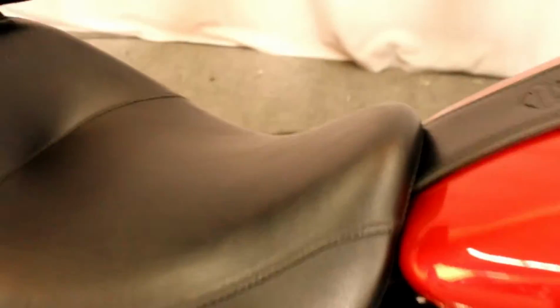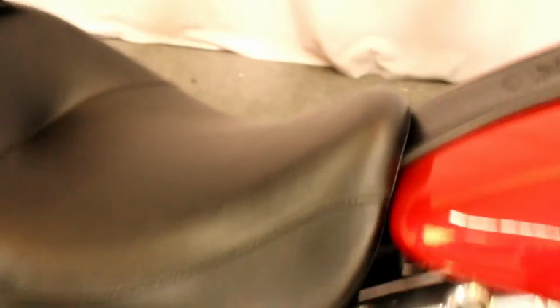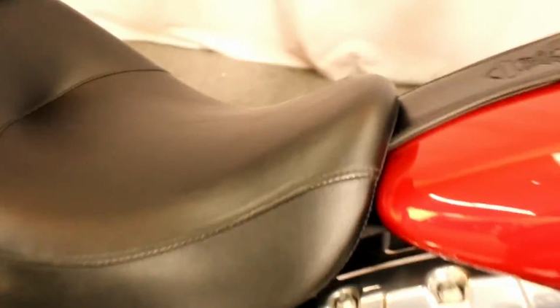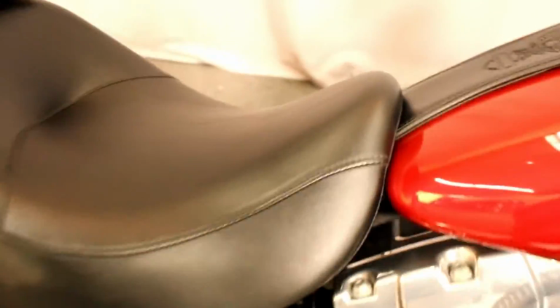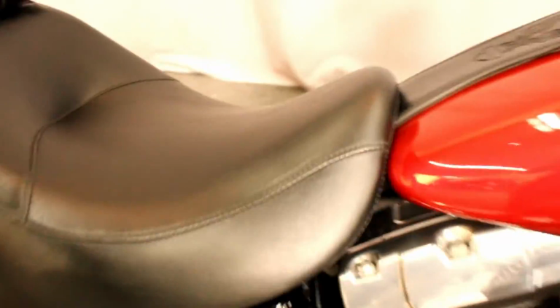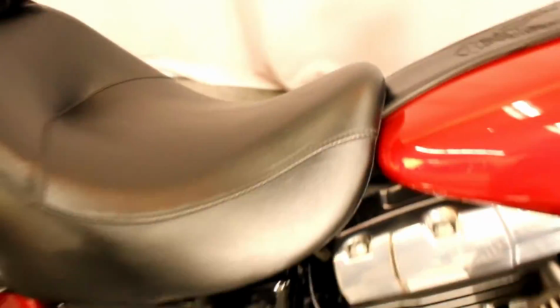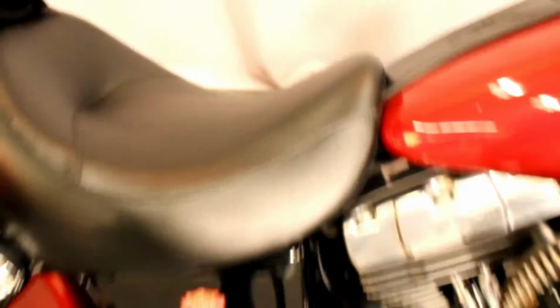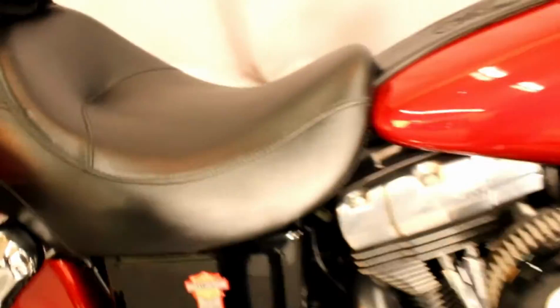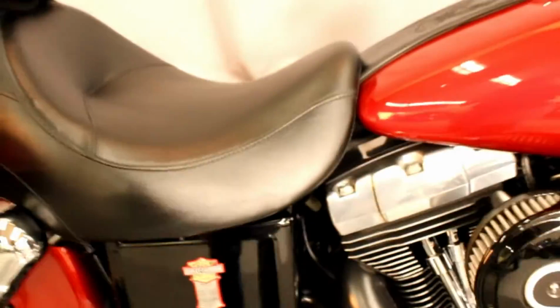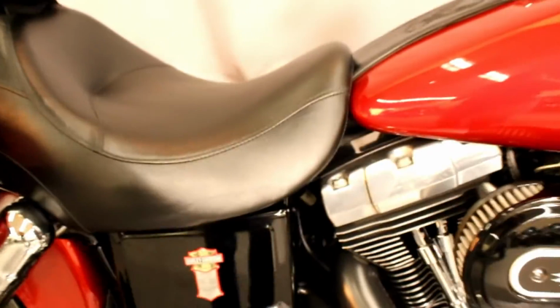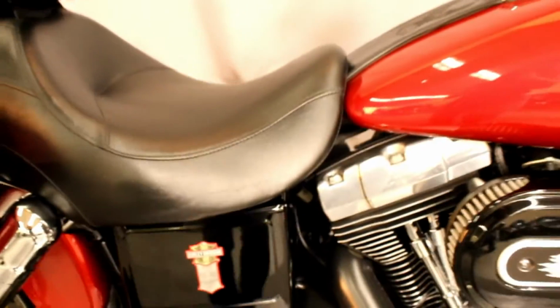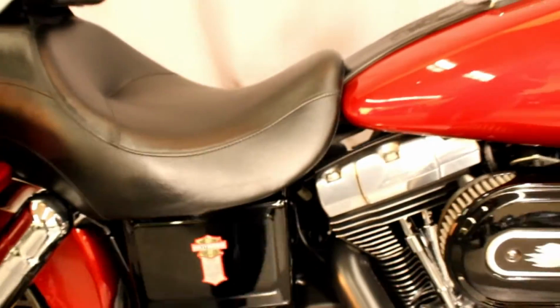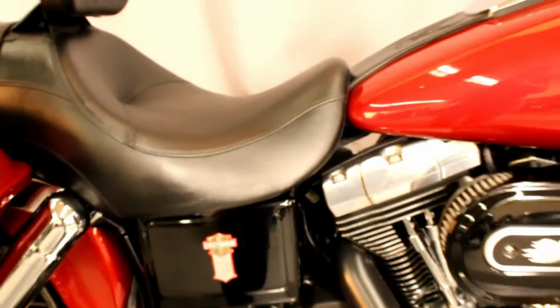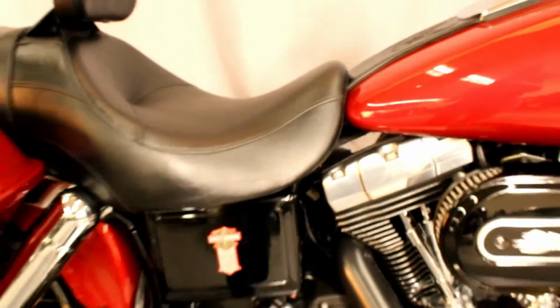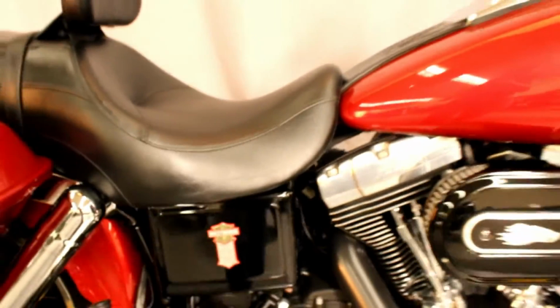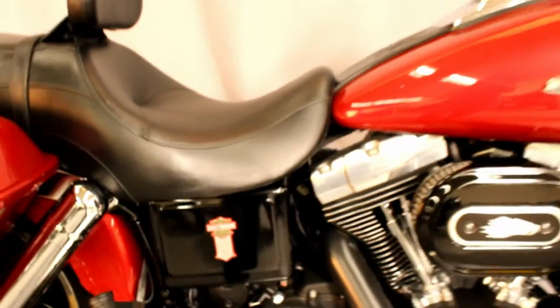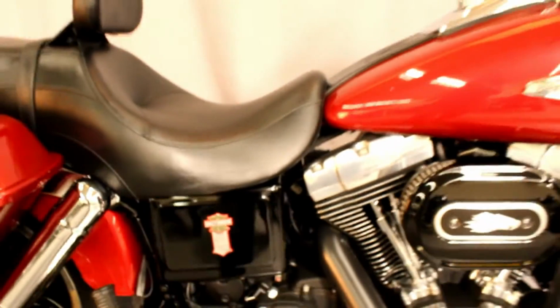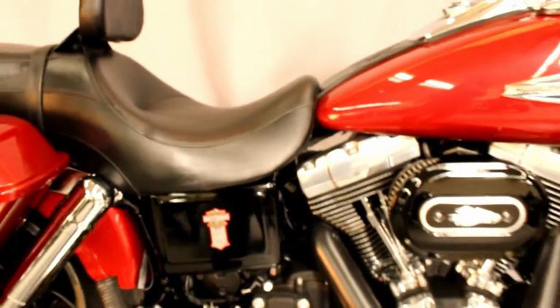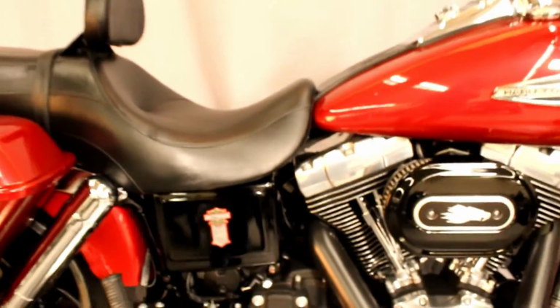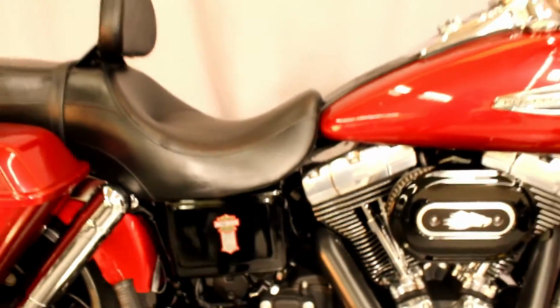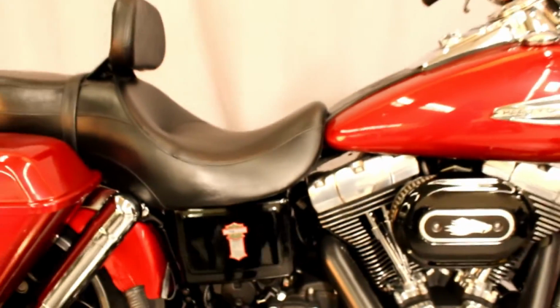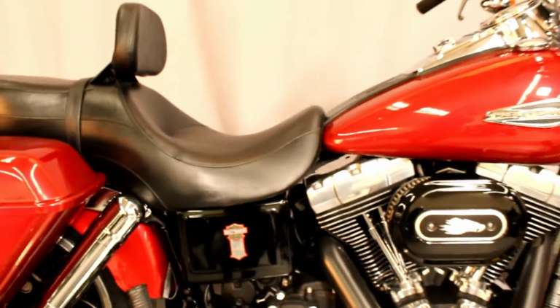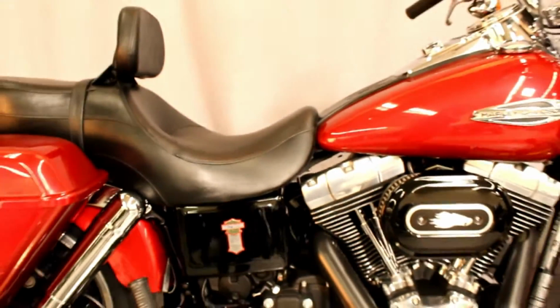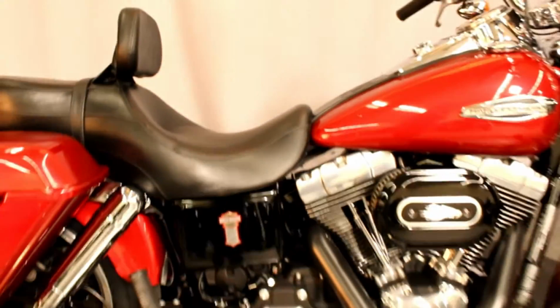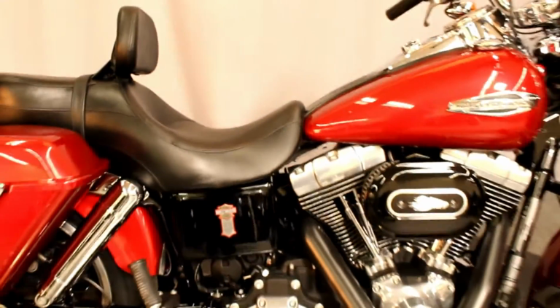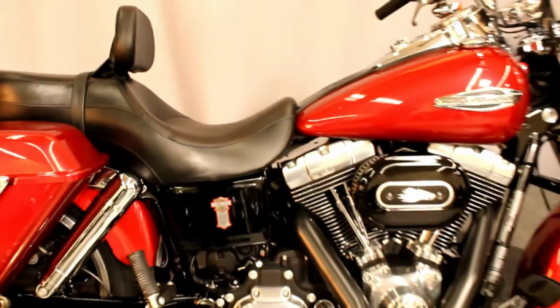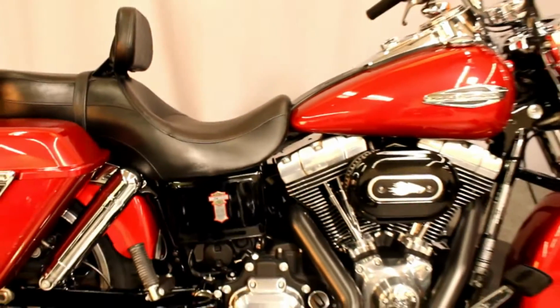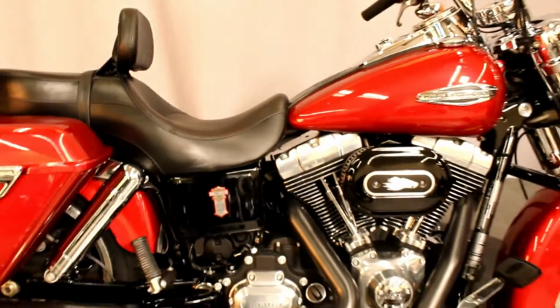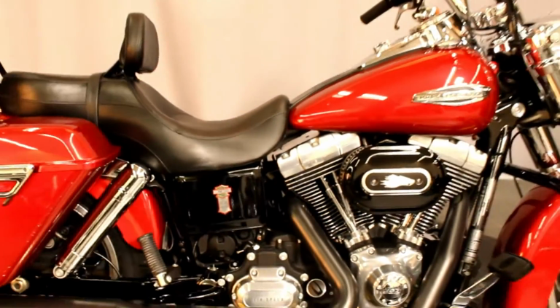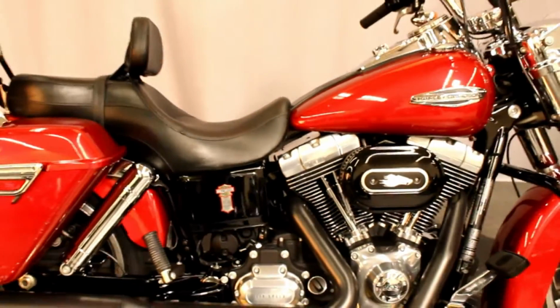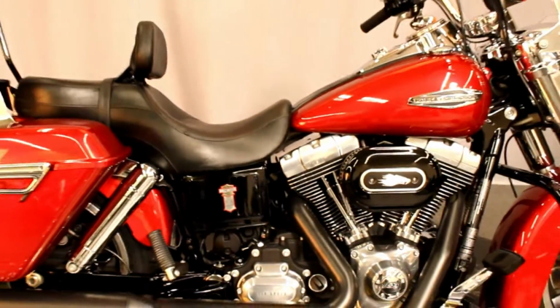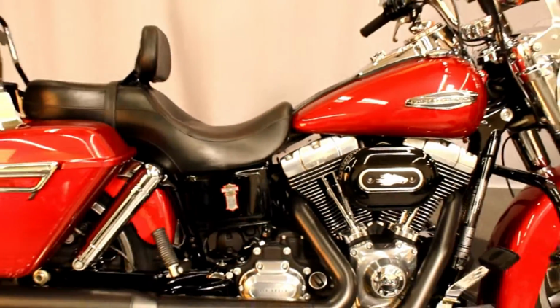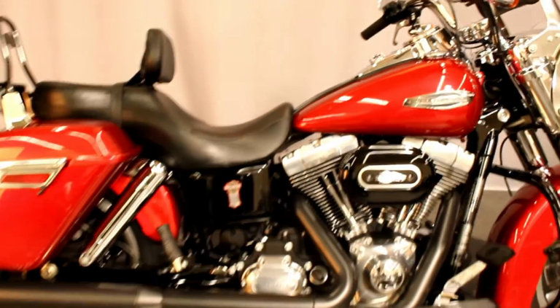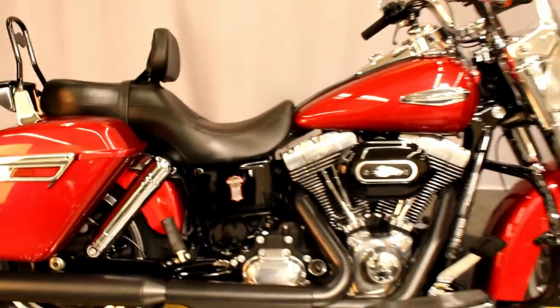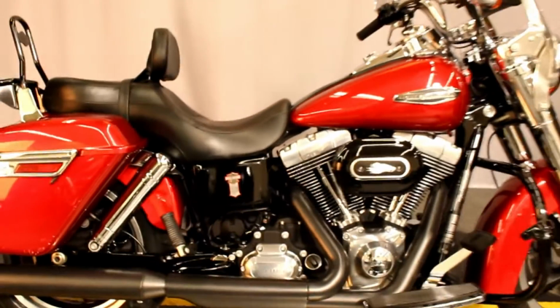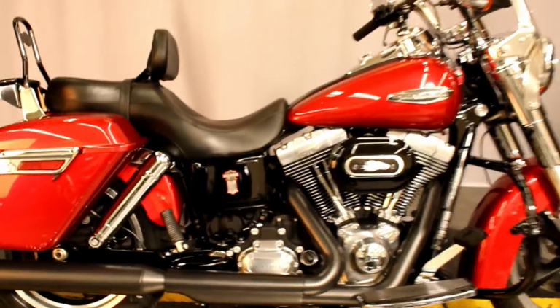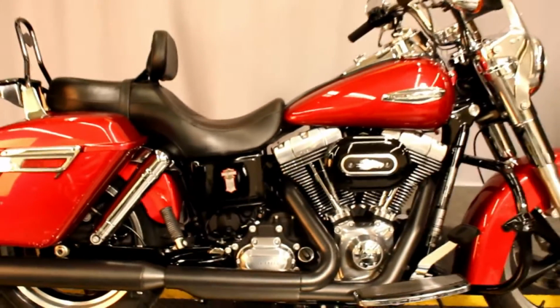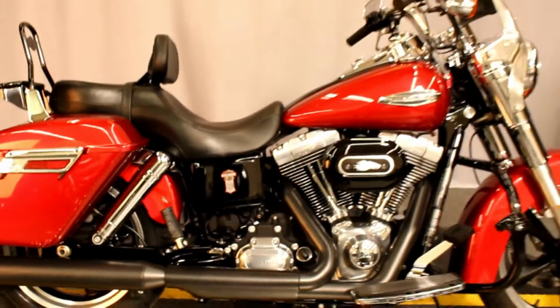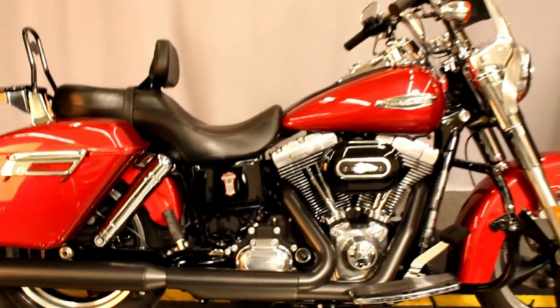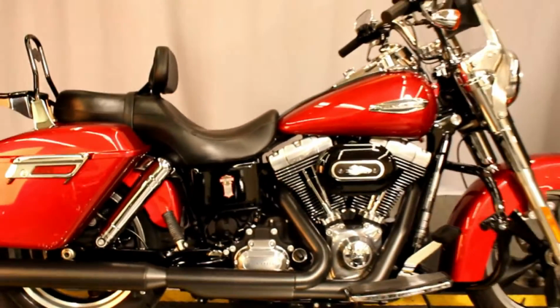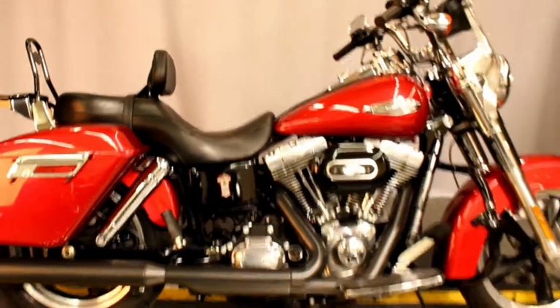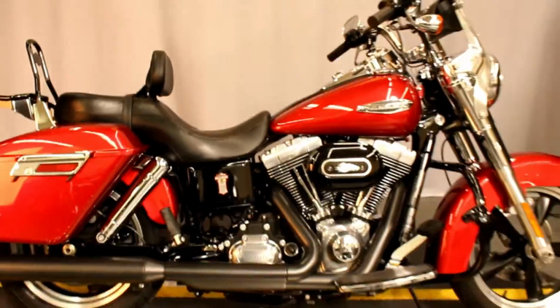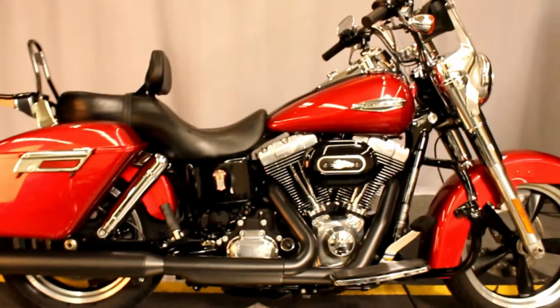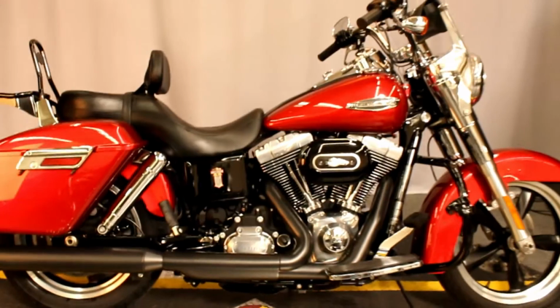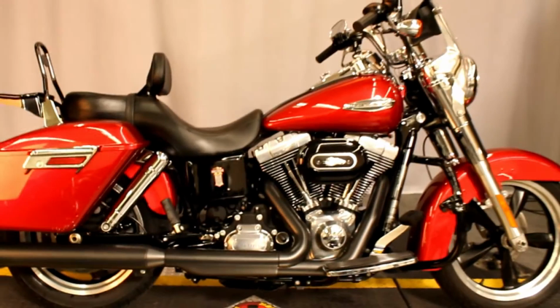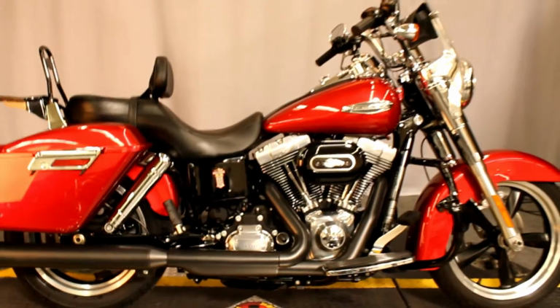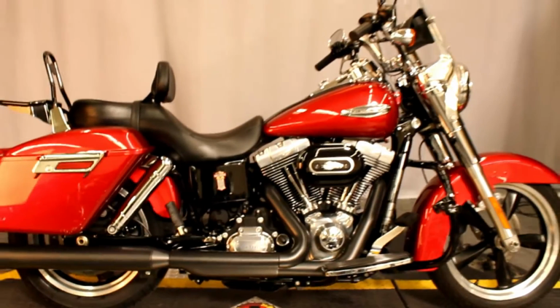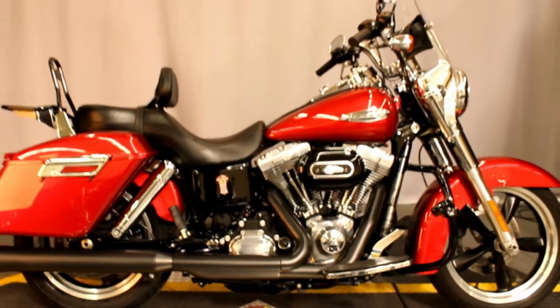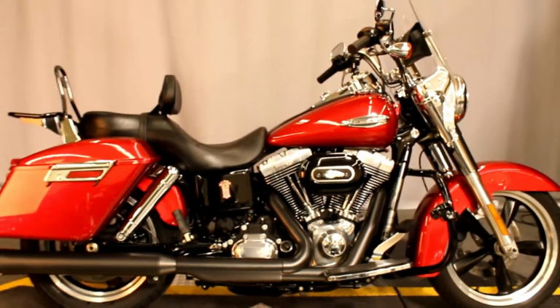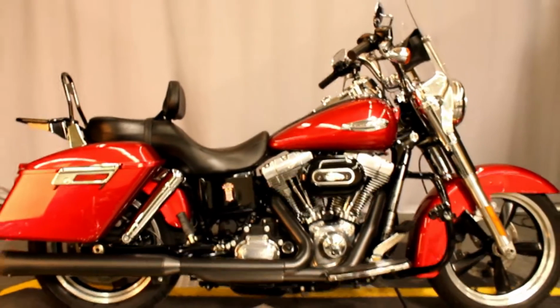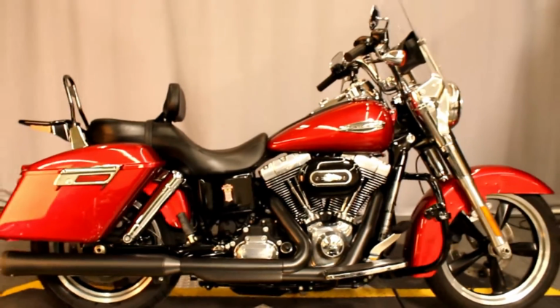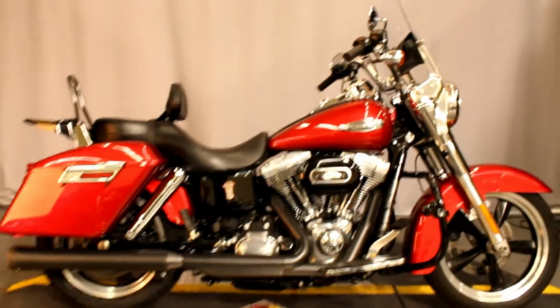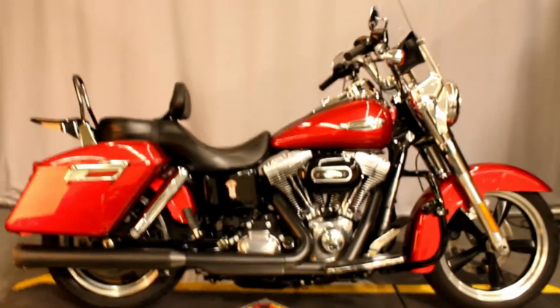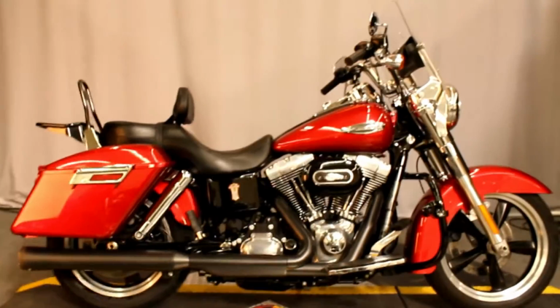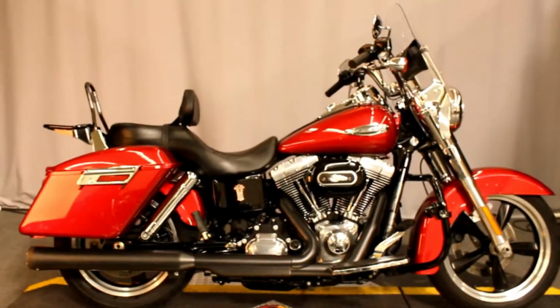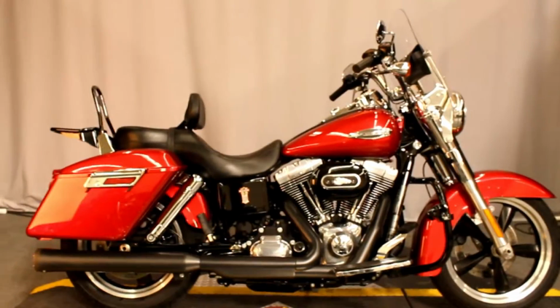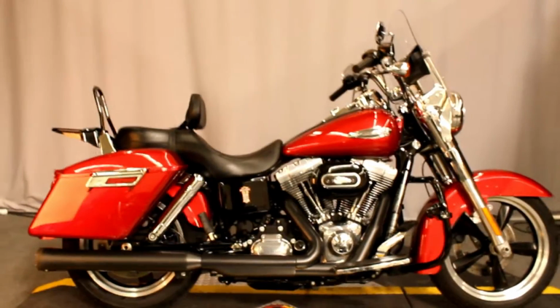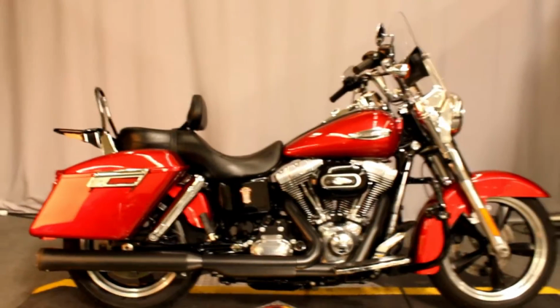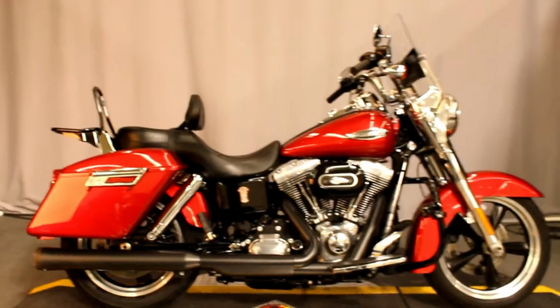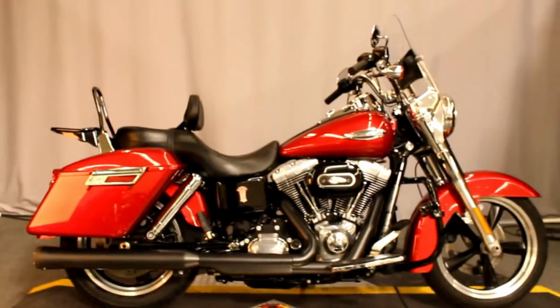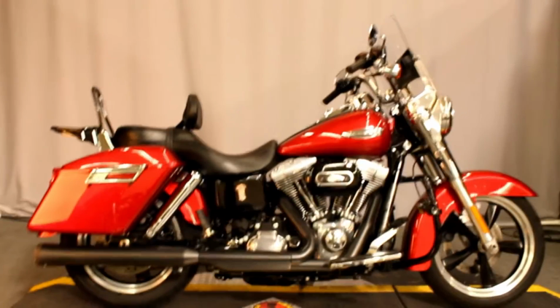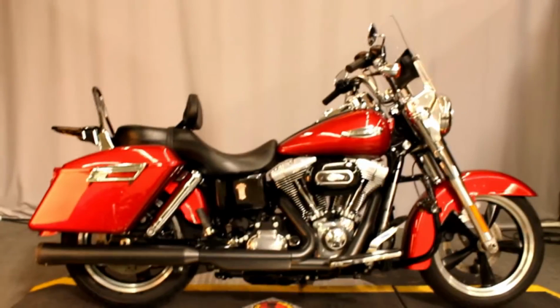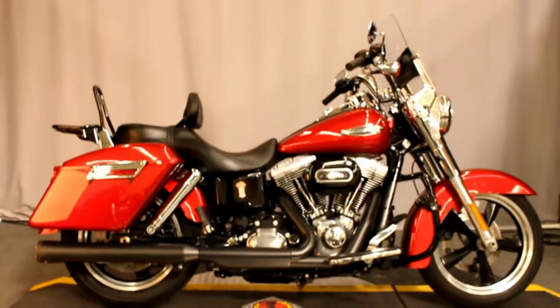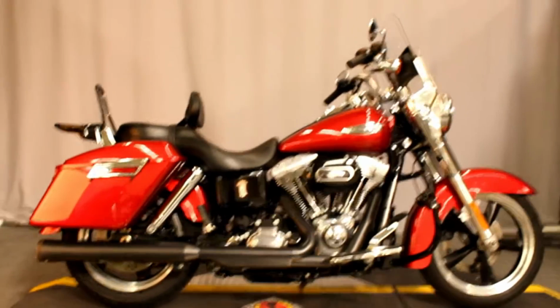This bike is available for test rides seven days a week at North County Indian Motorcycle in San Marcos.